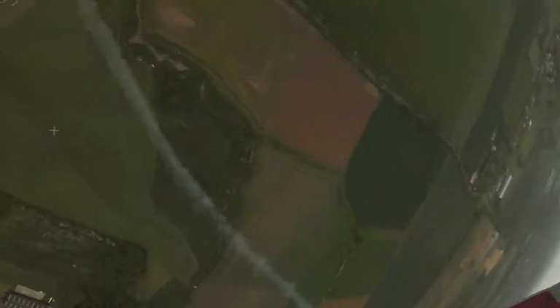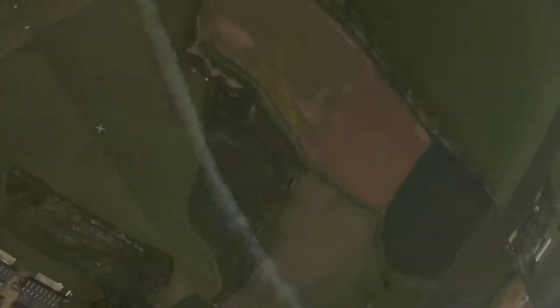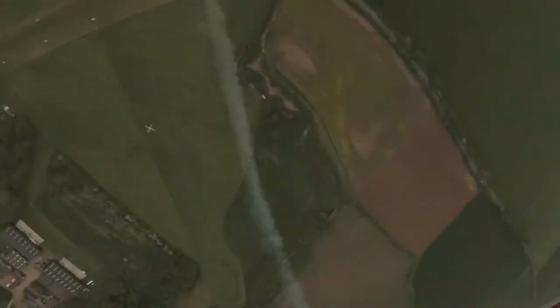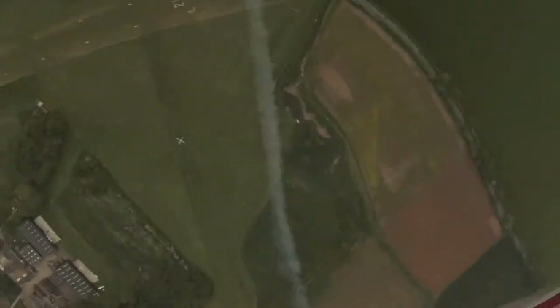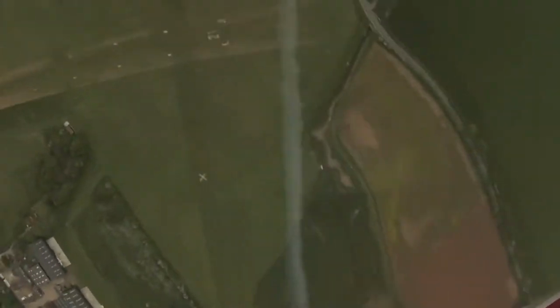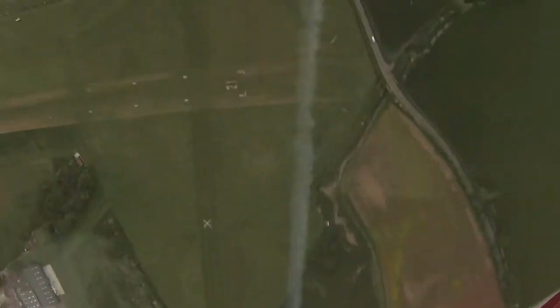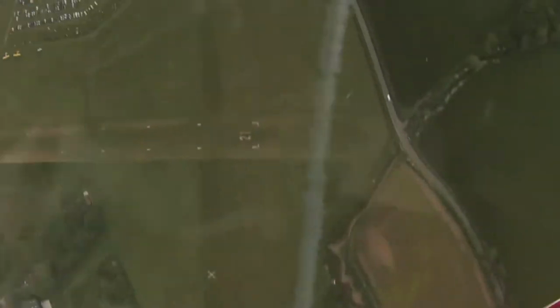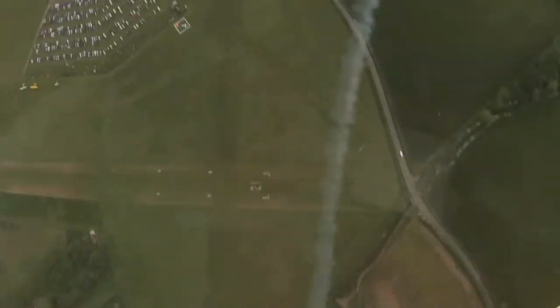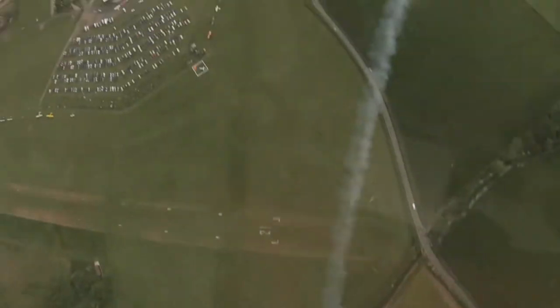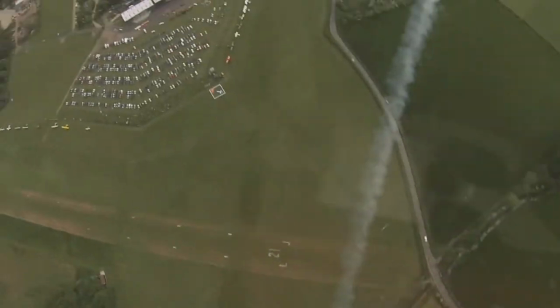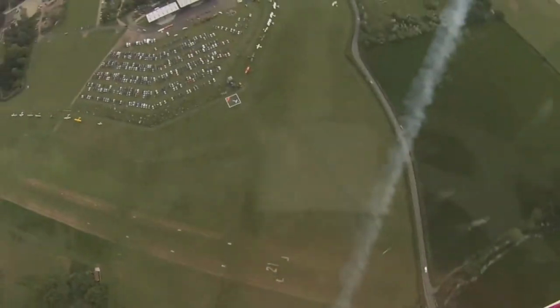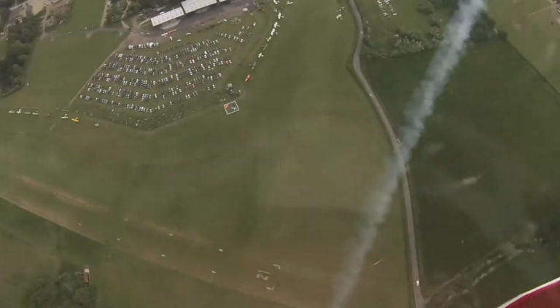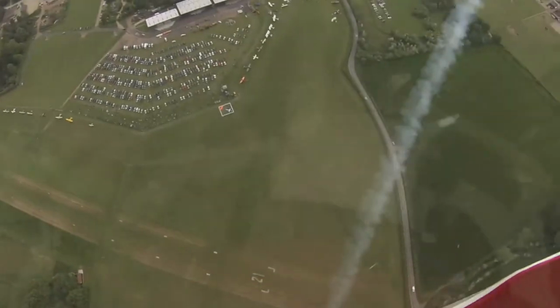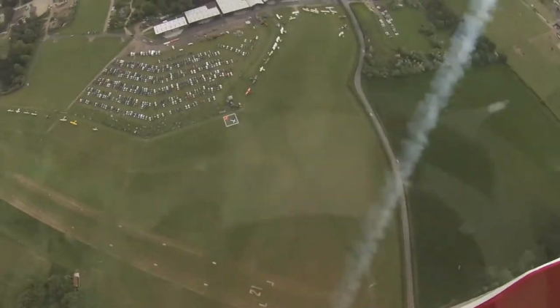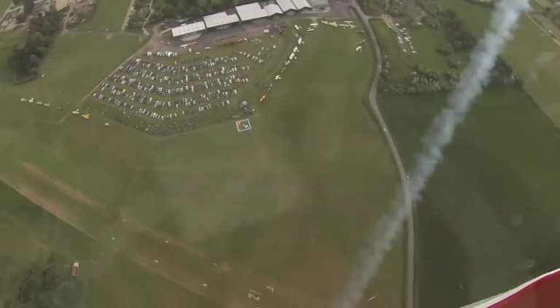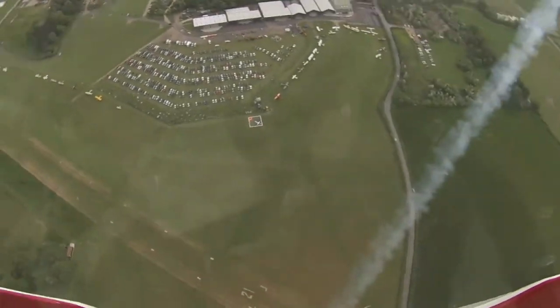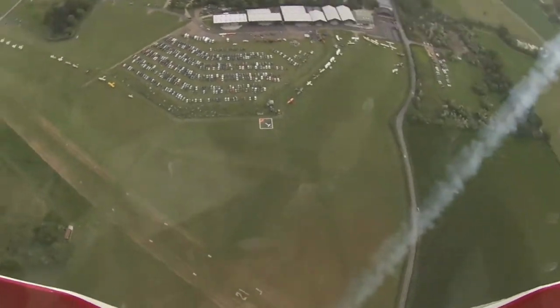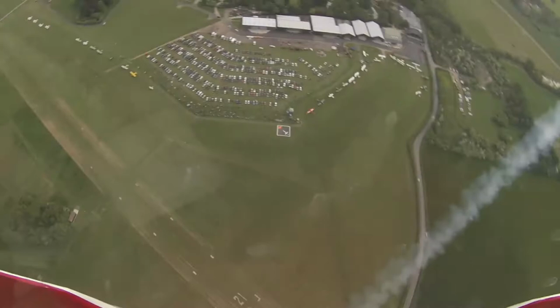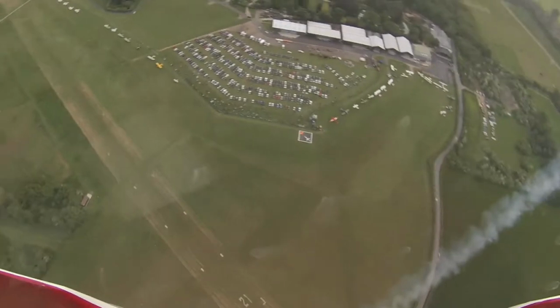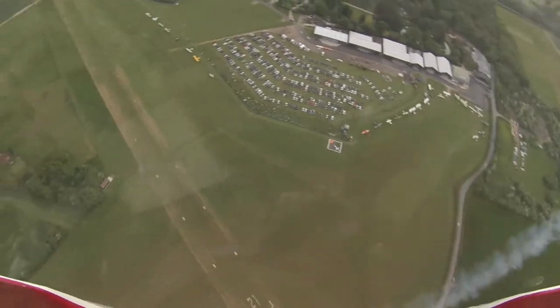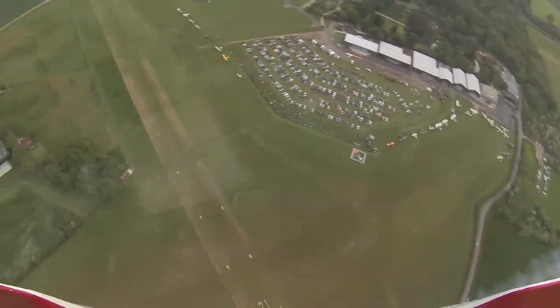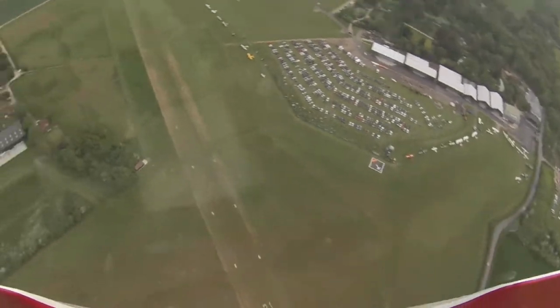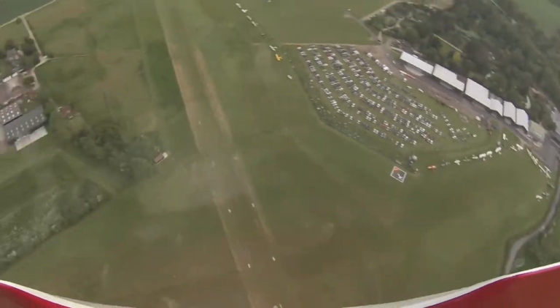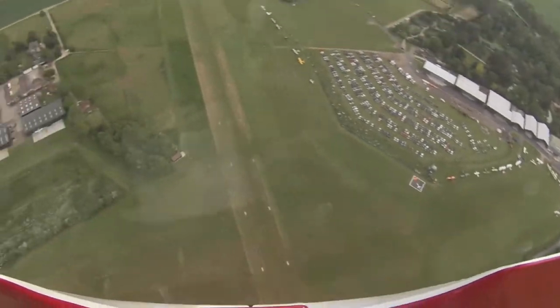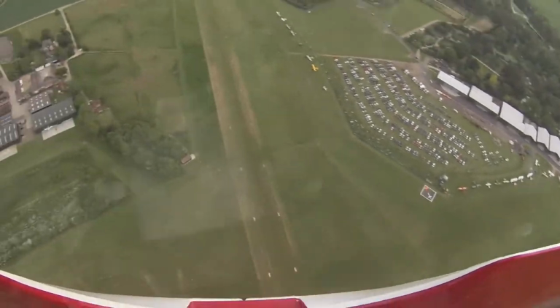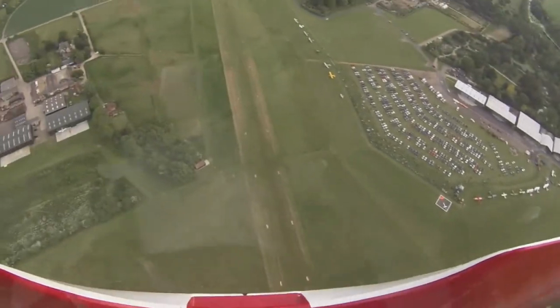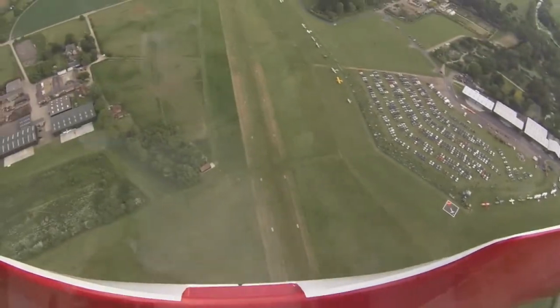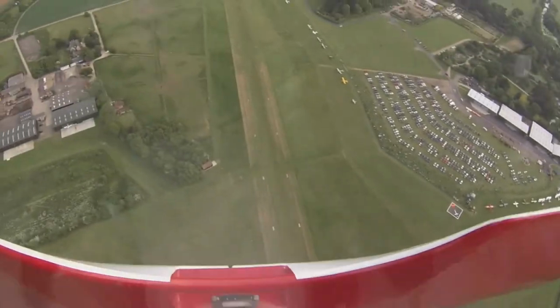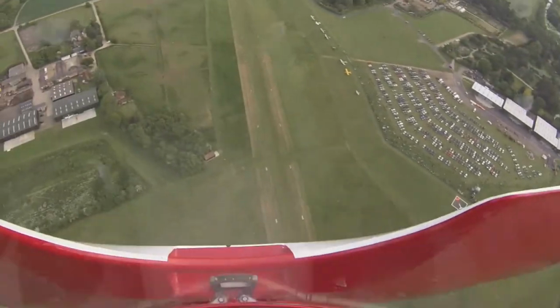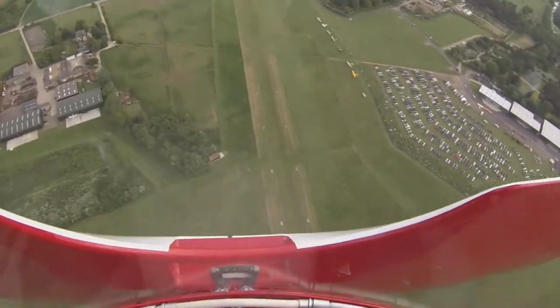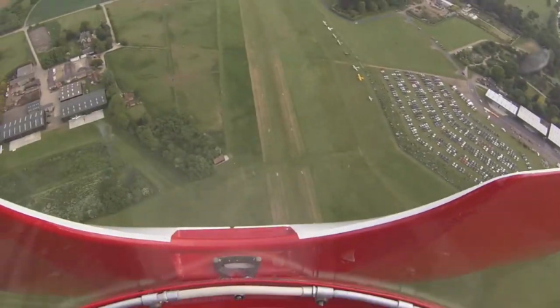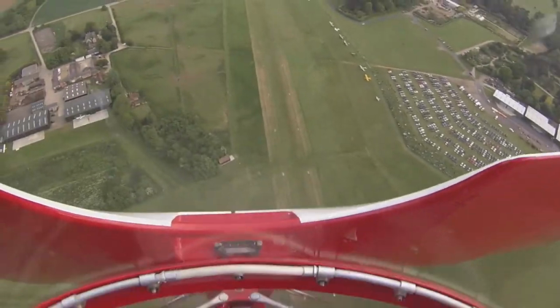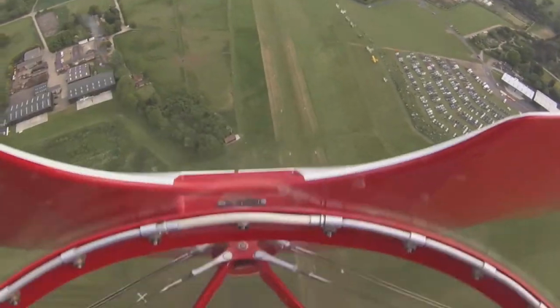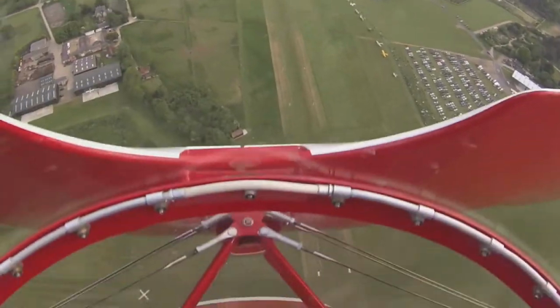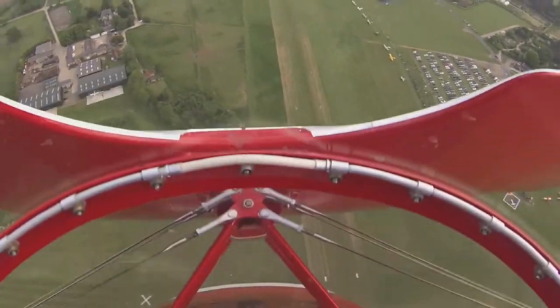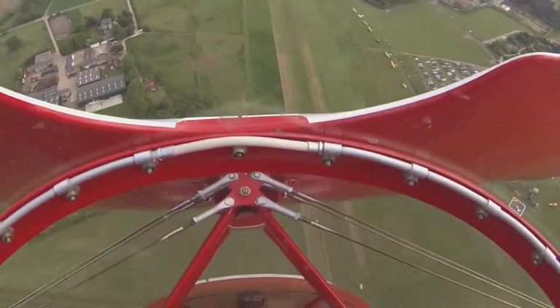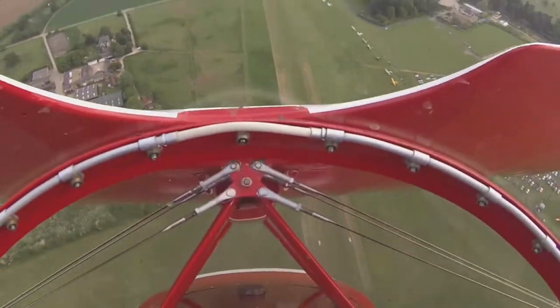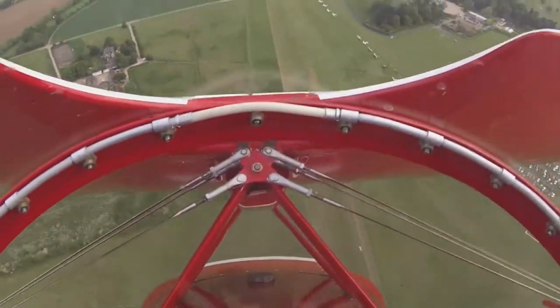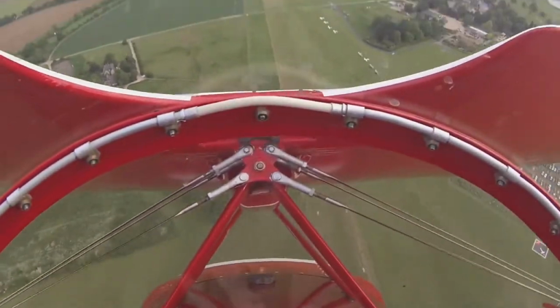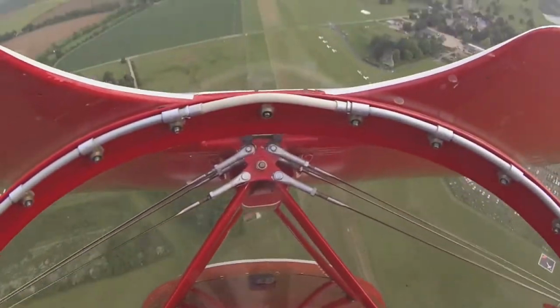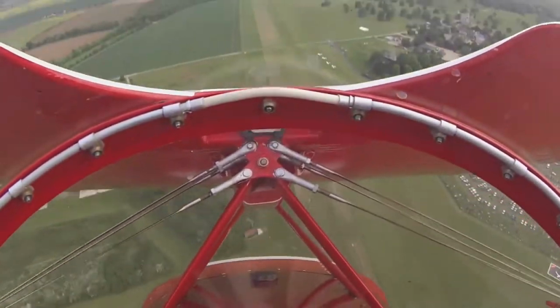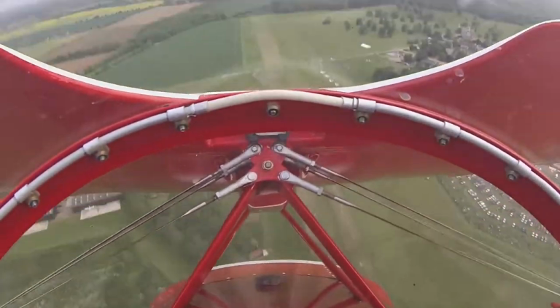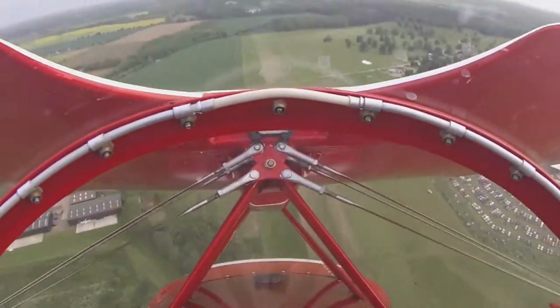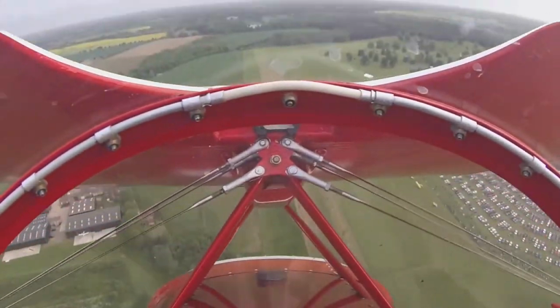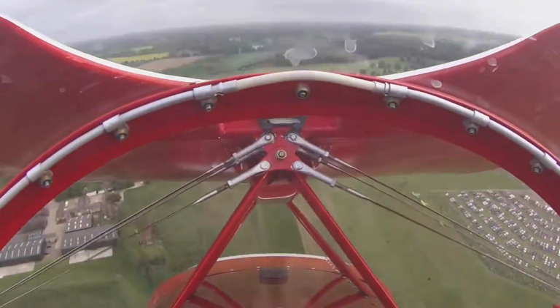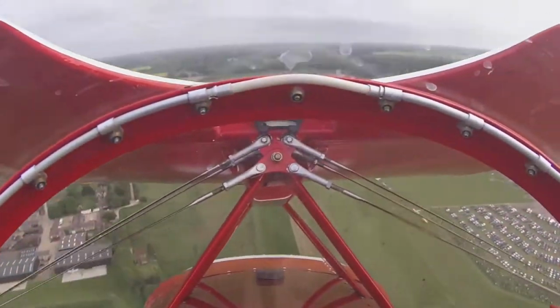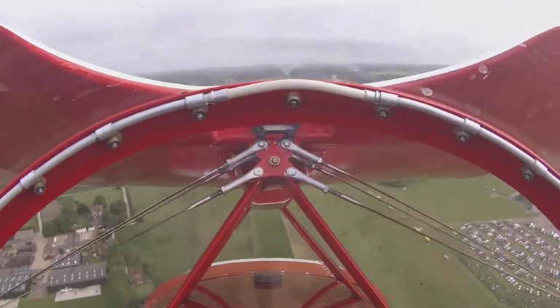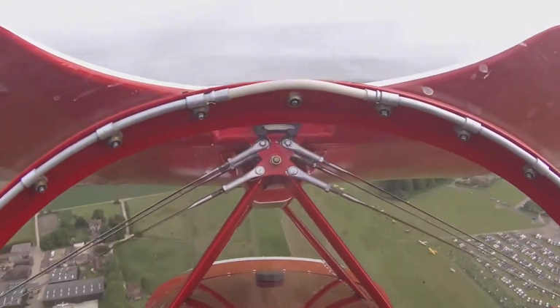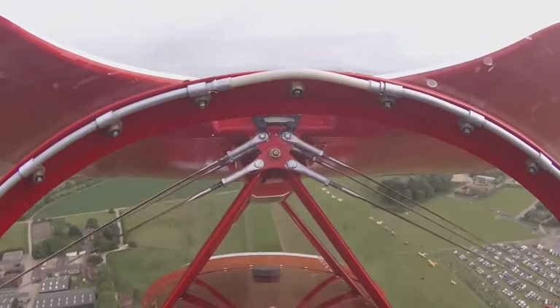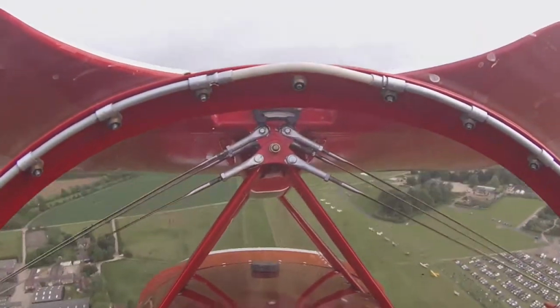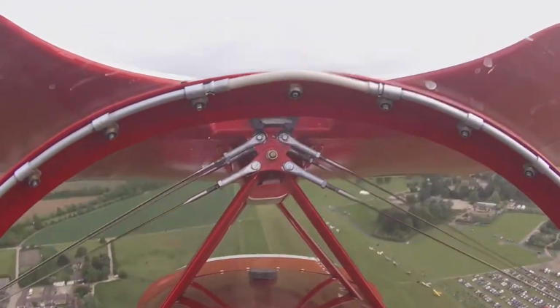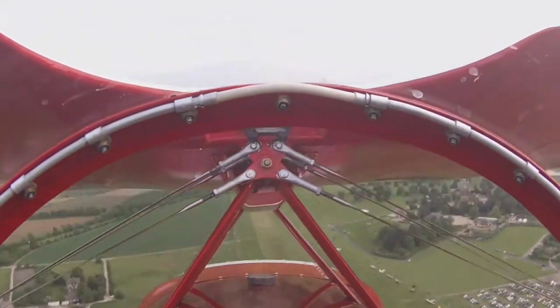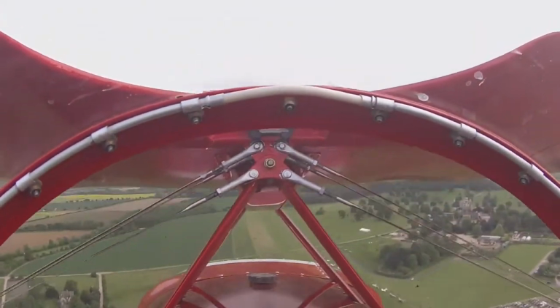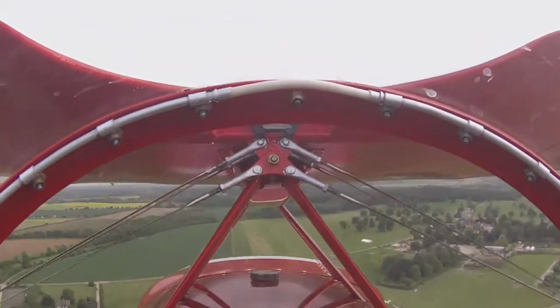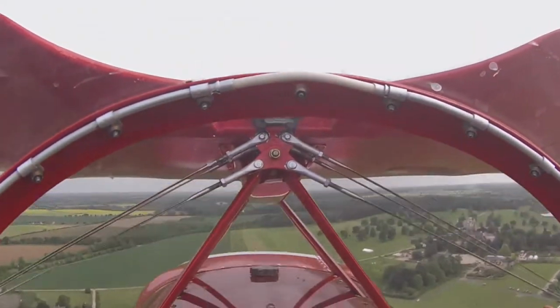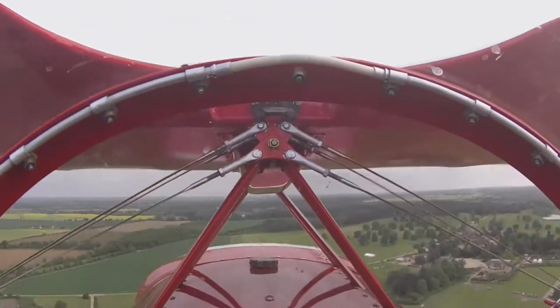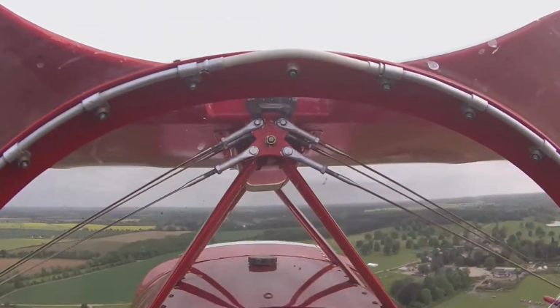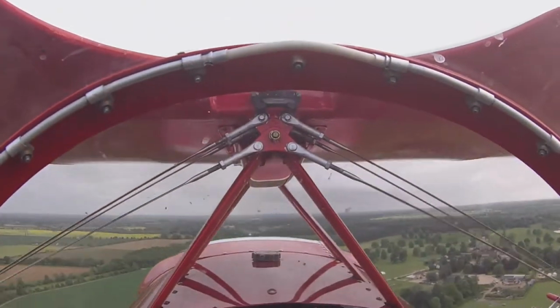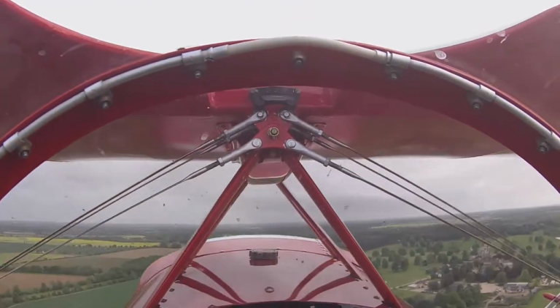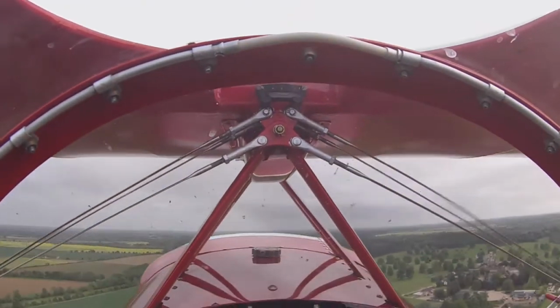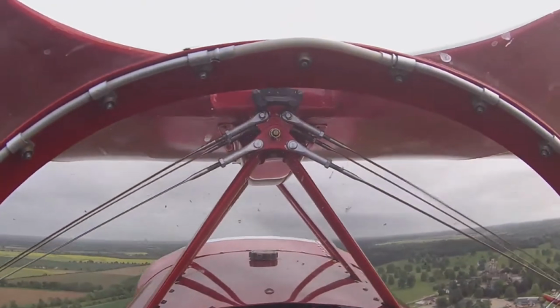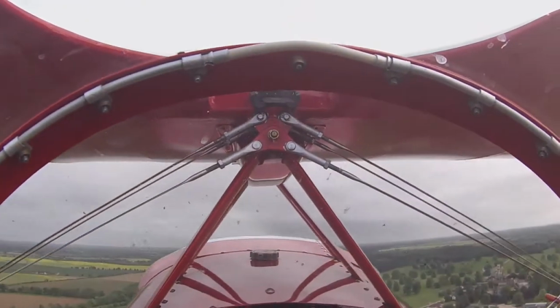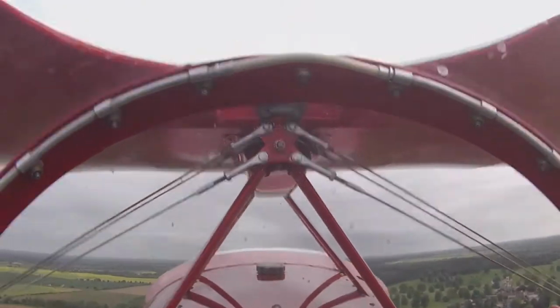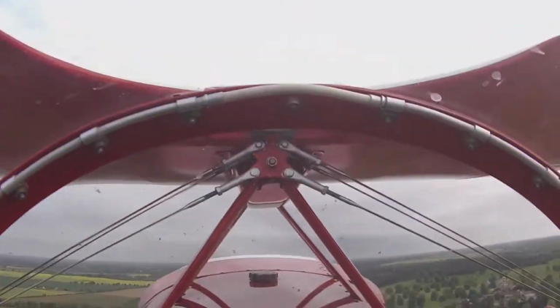Two flick rolls at the top of the loop — that's called an avalanche — and then changing direction on the way down the side of the loop.